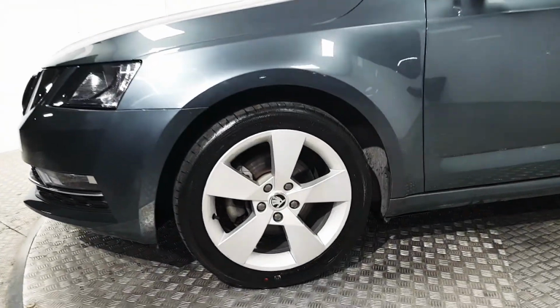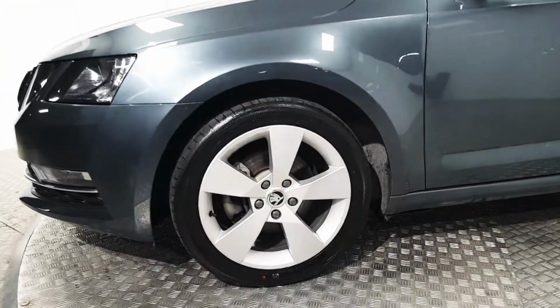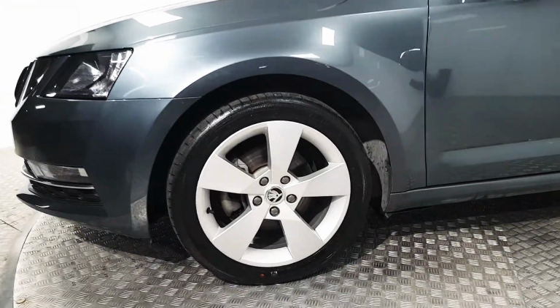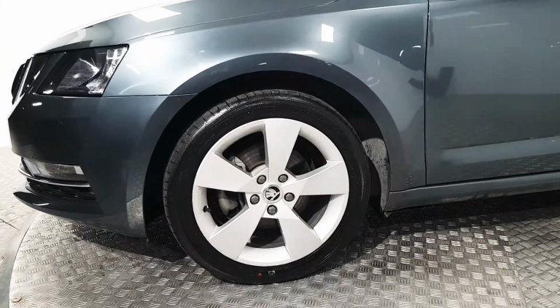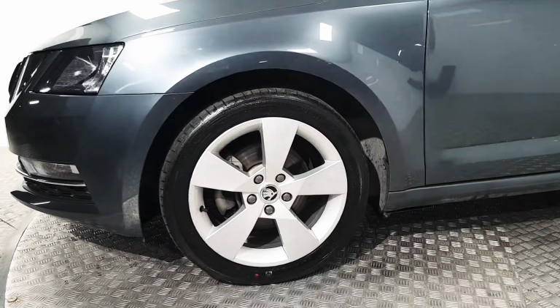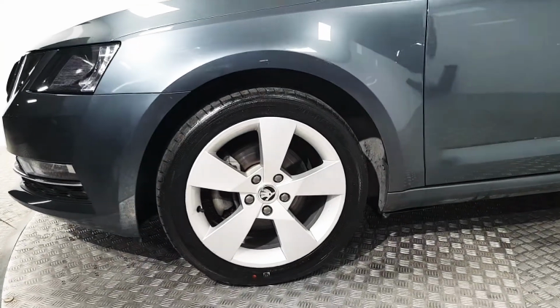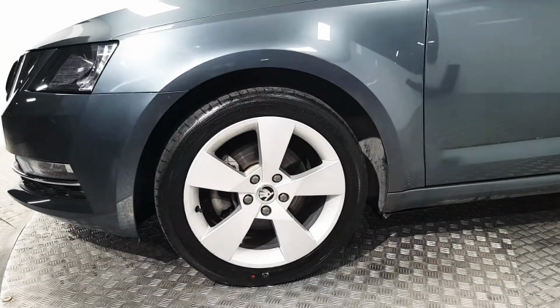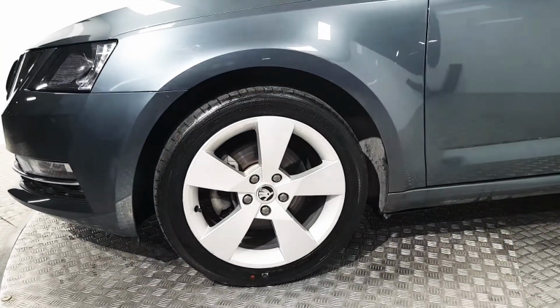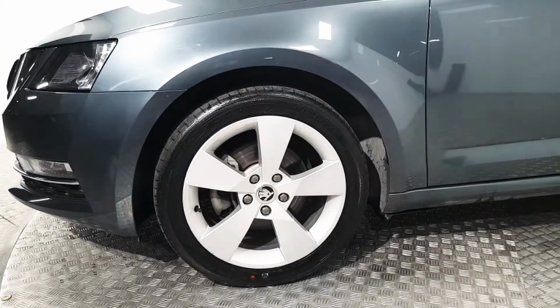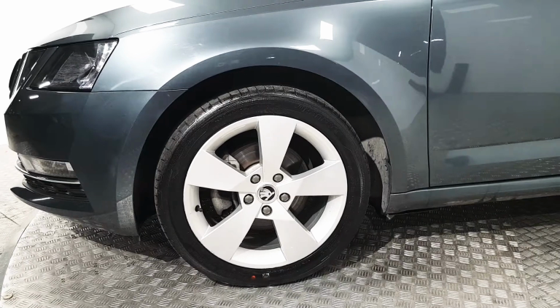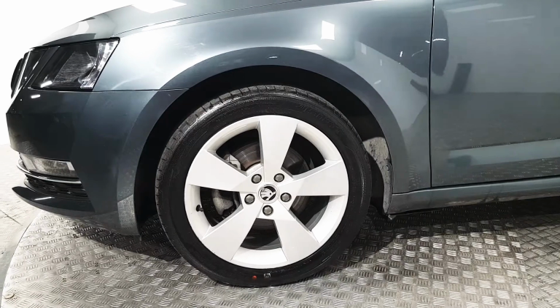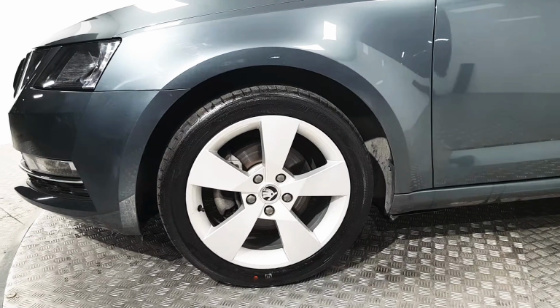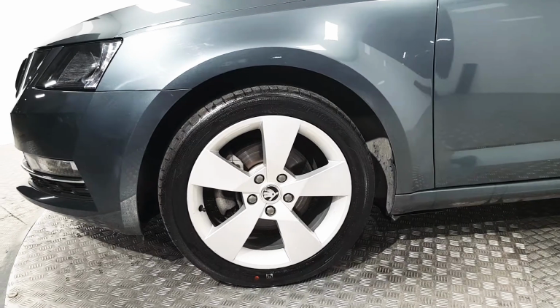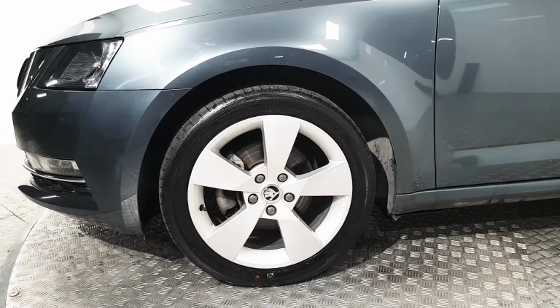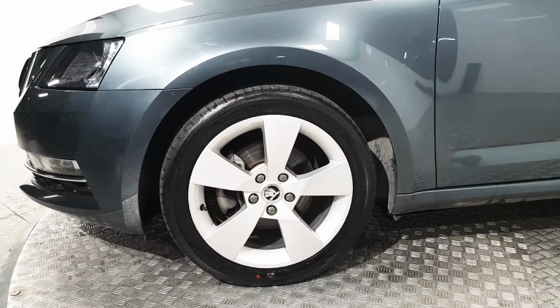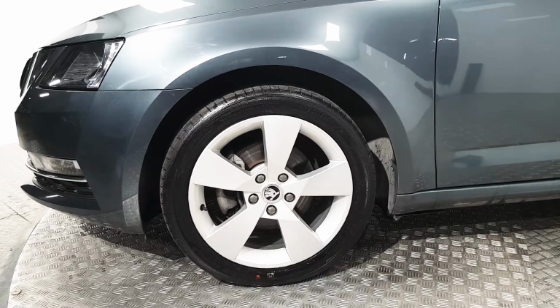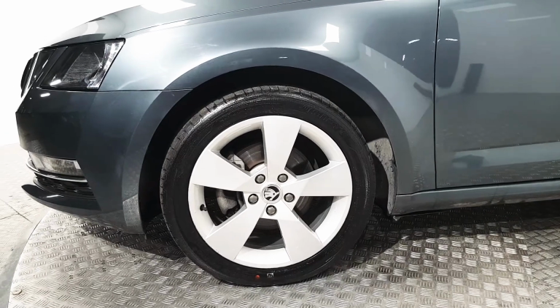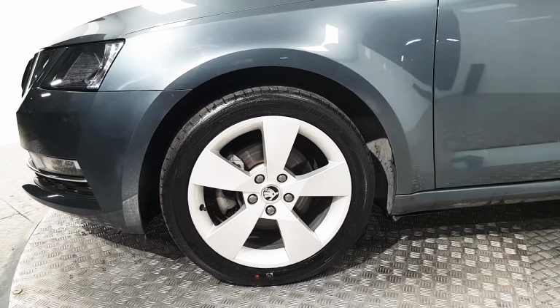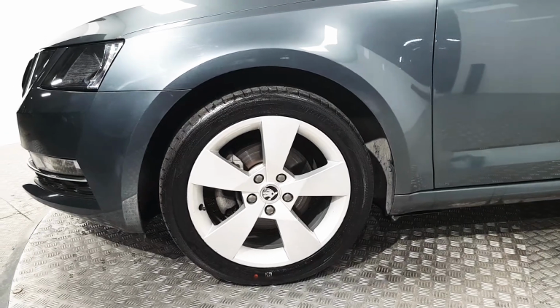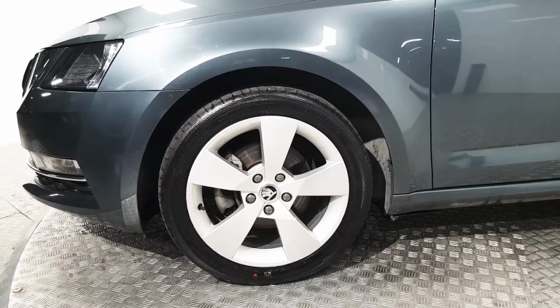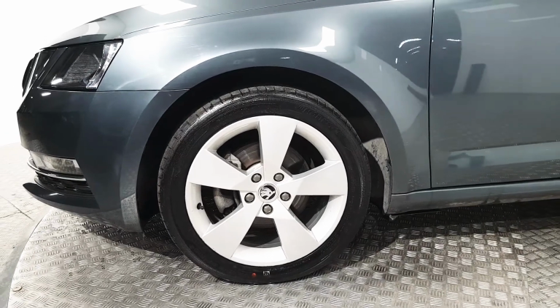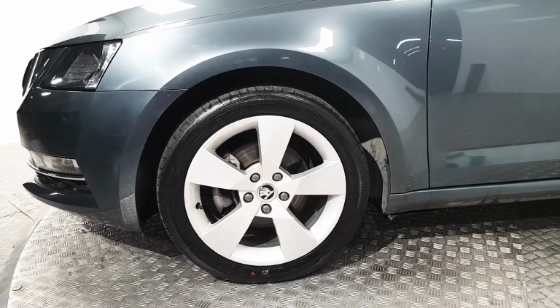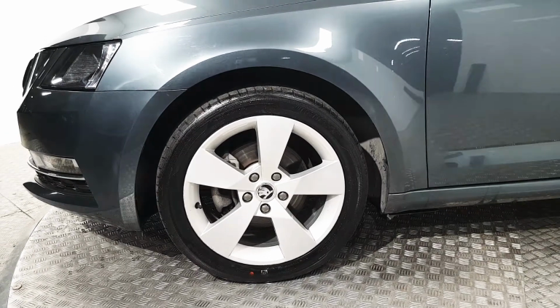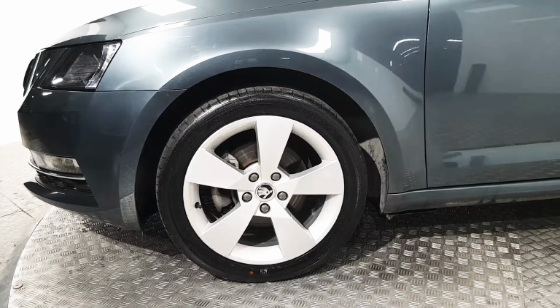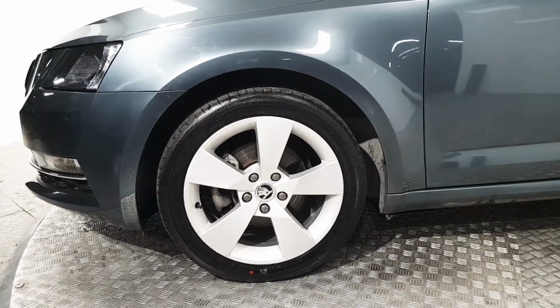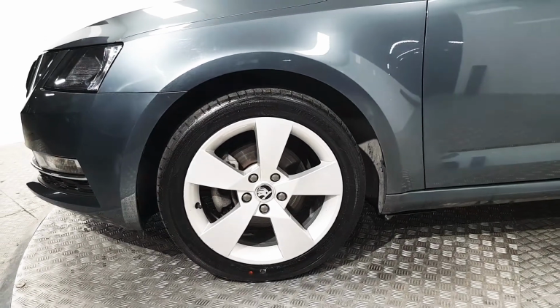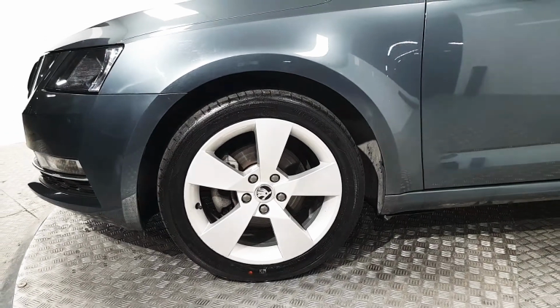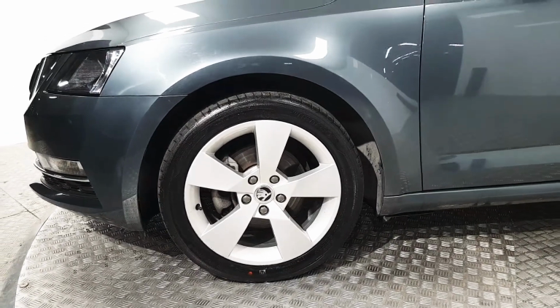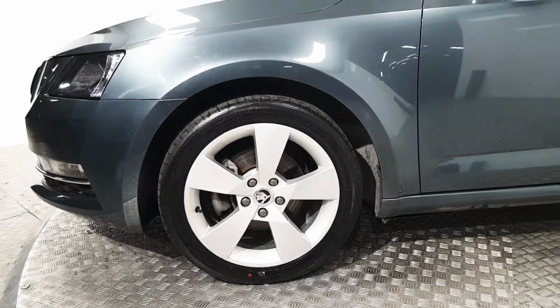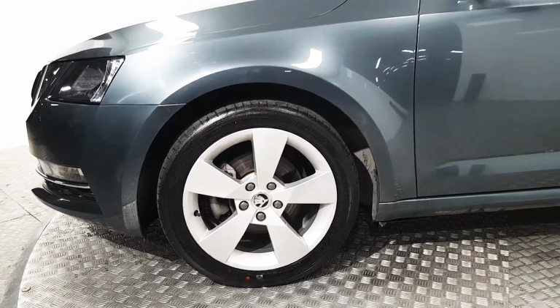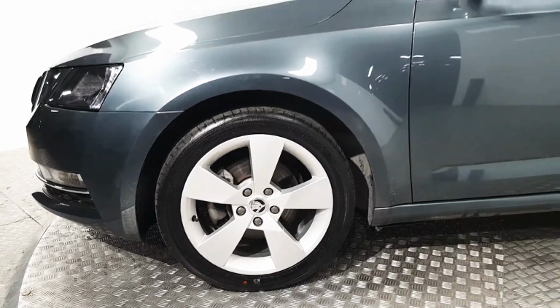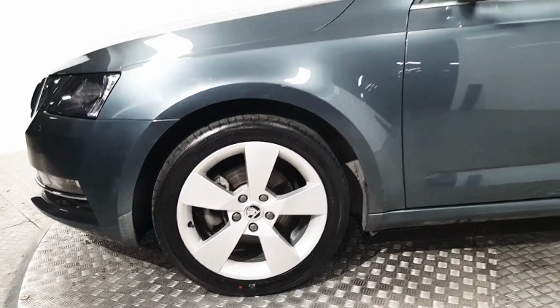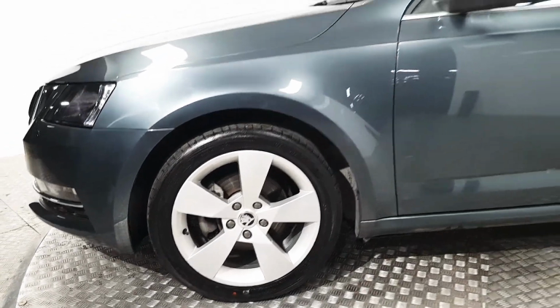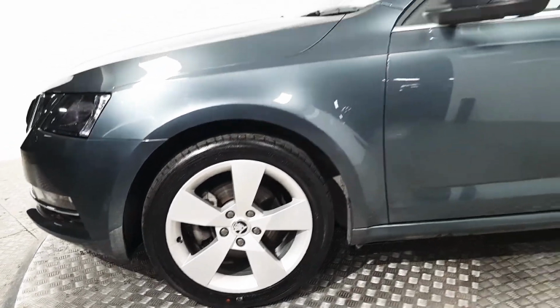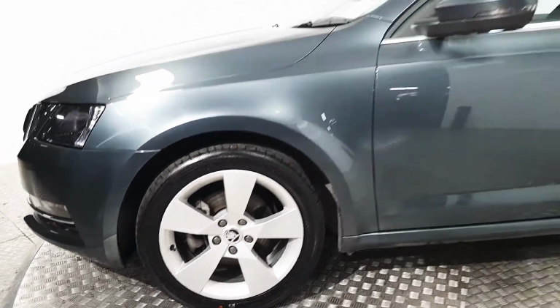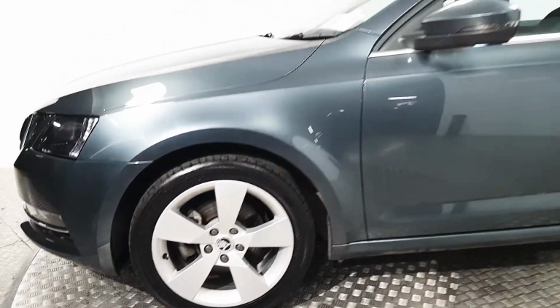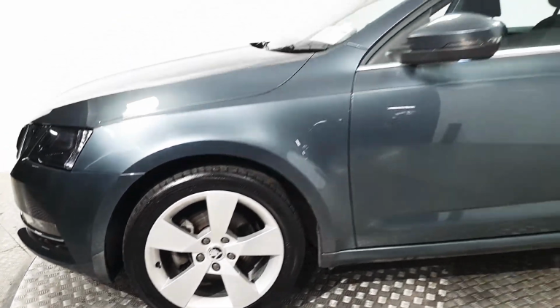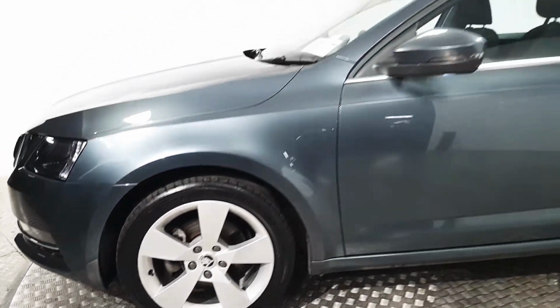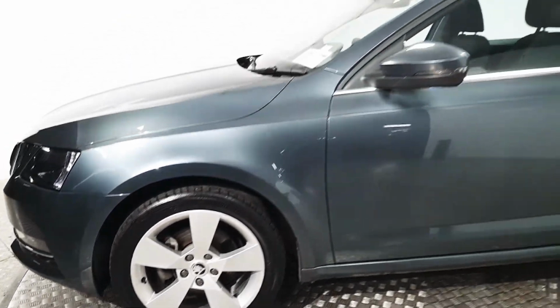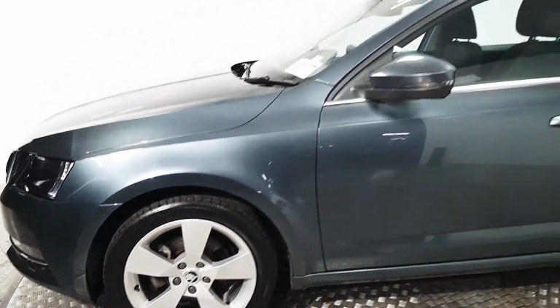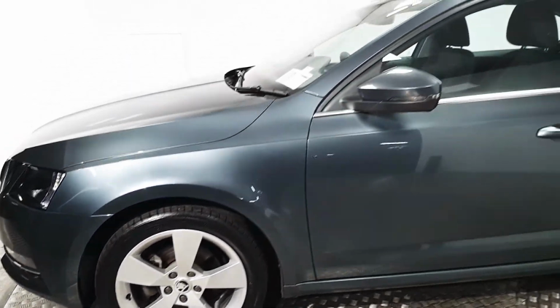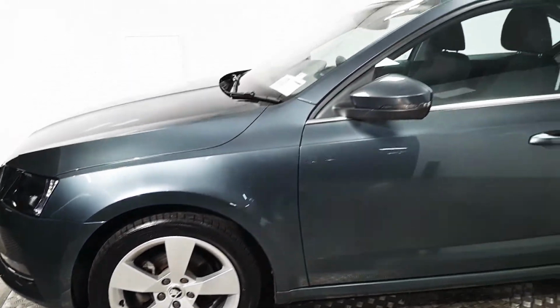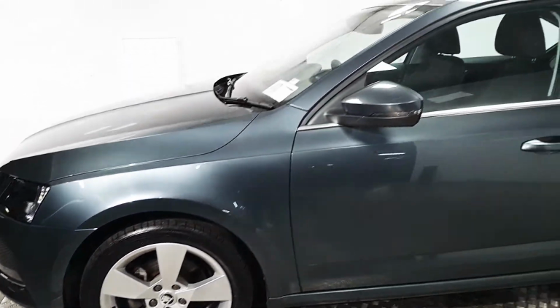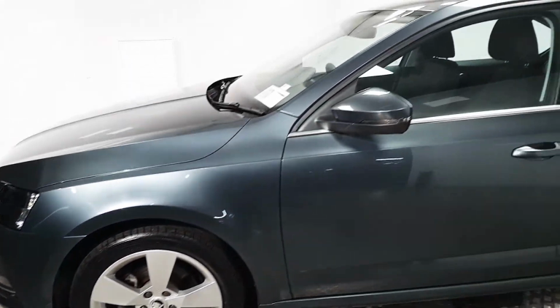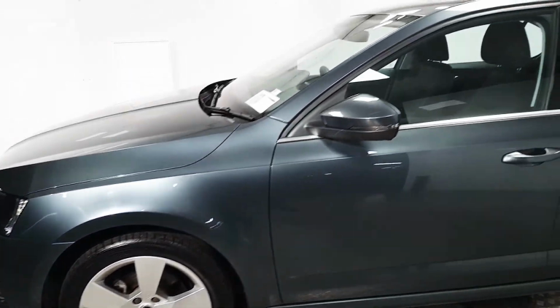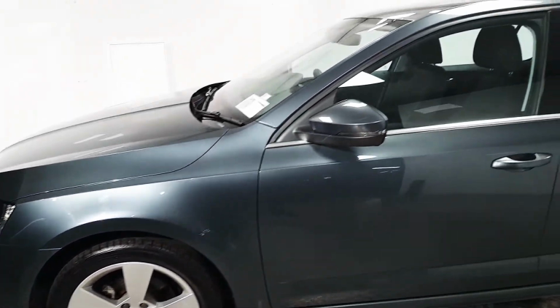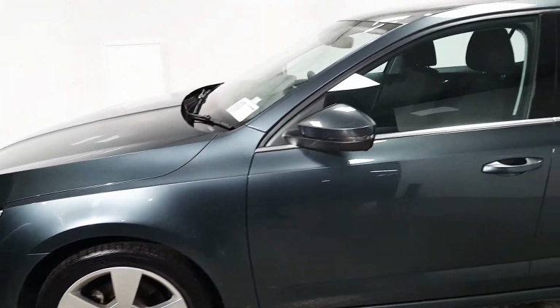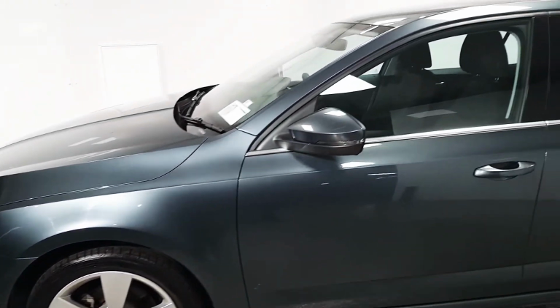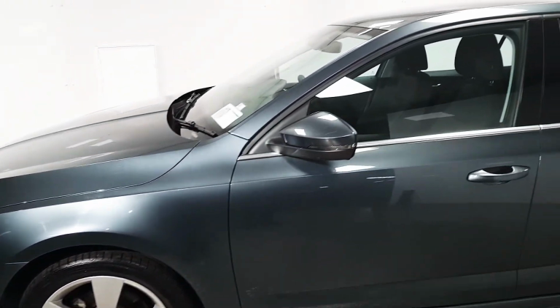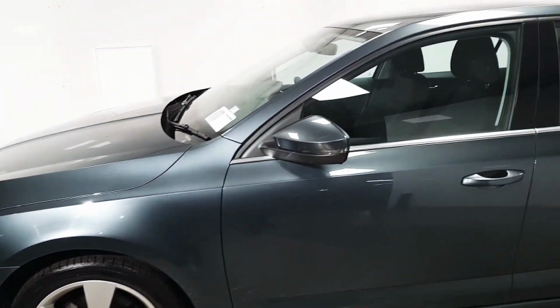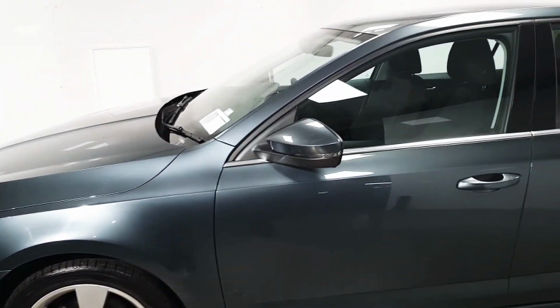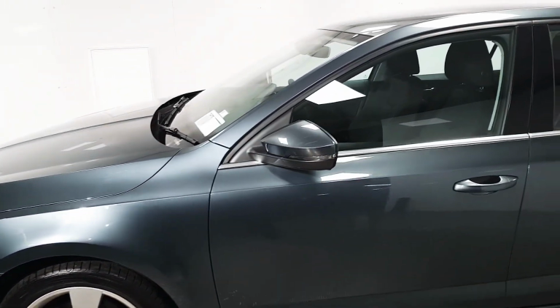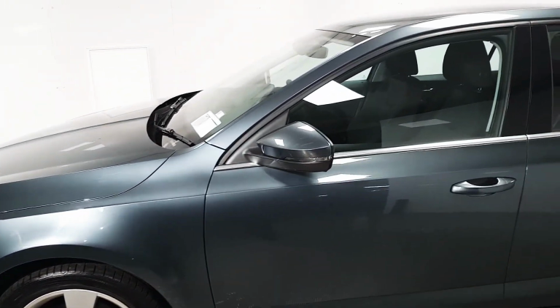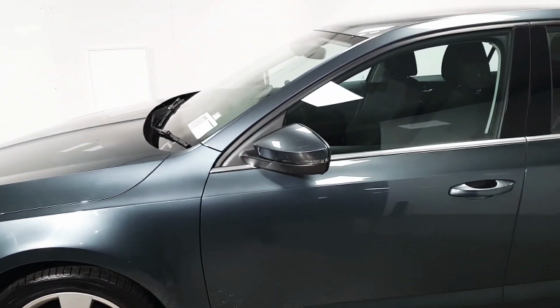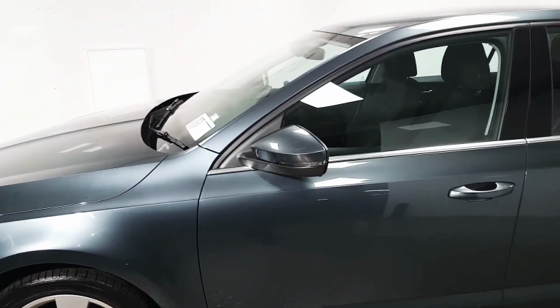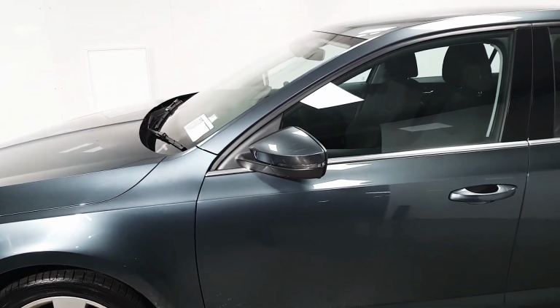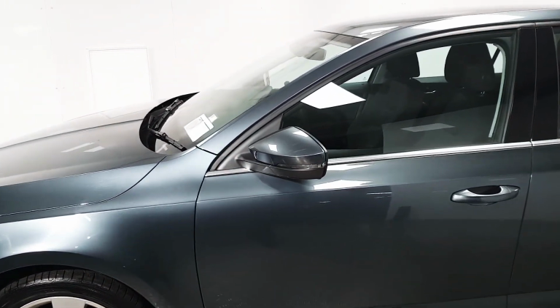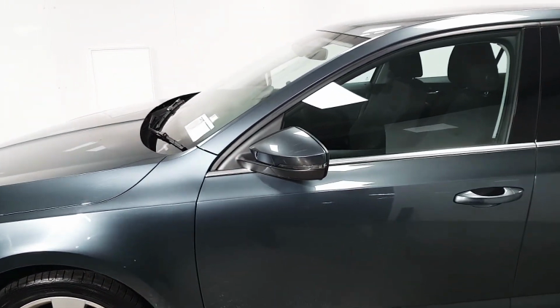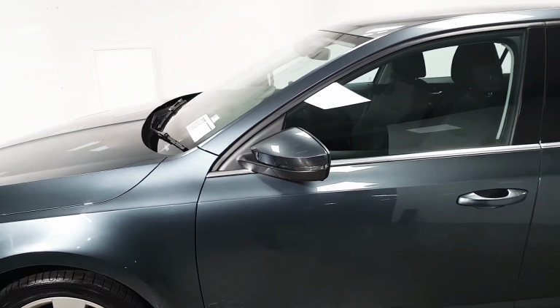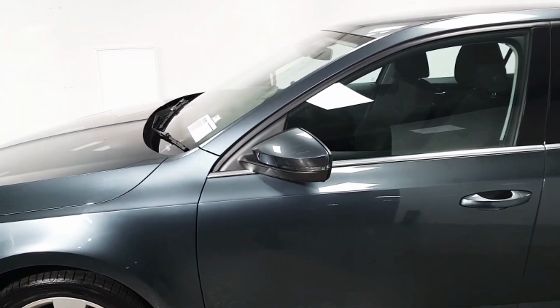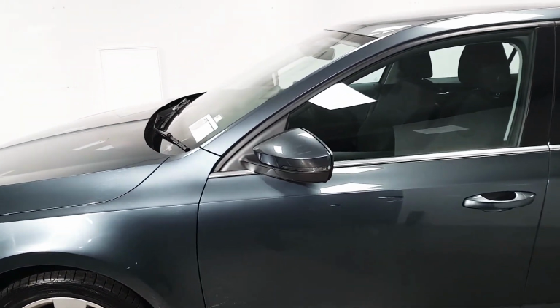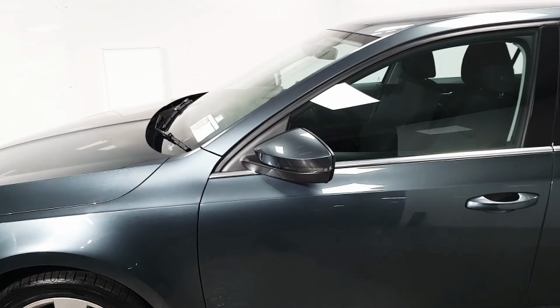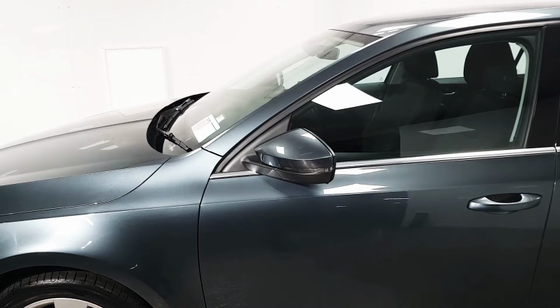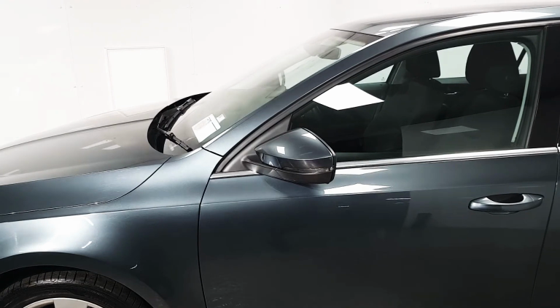Down the sides we've got these 17 inch alloy wheels. We also have electrically operated wing mirrors.